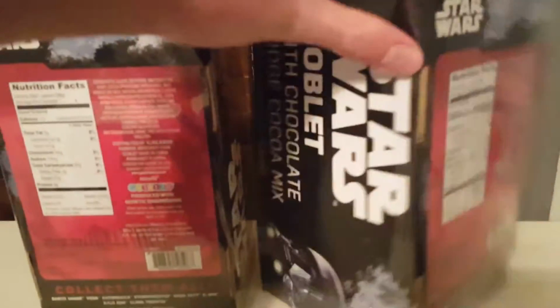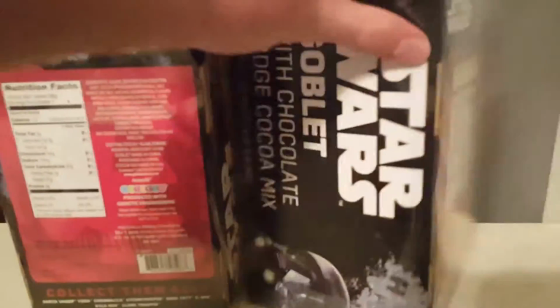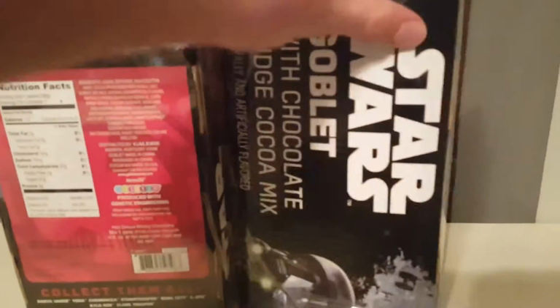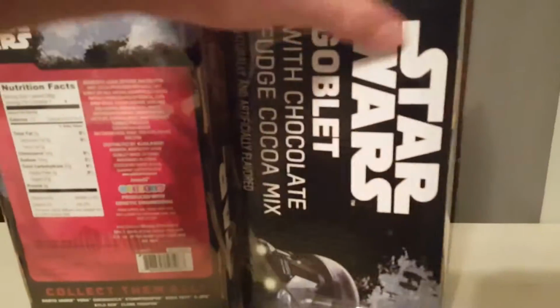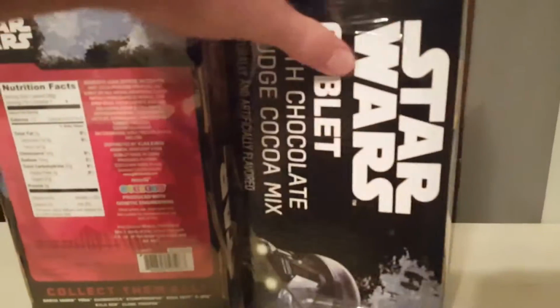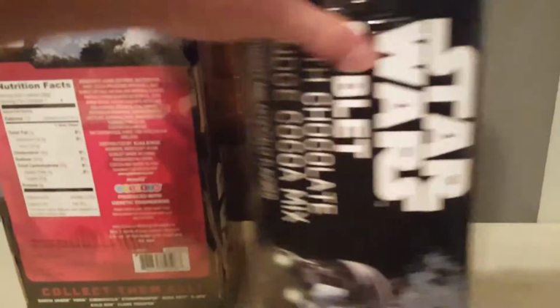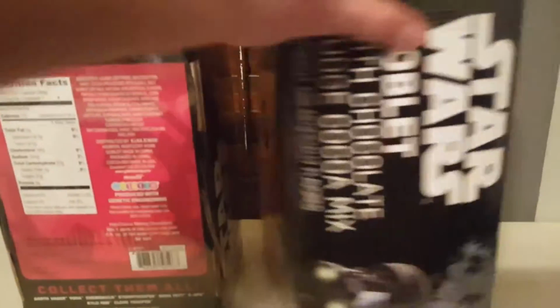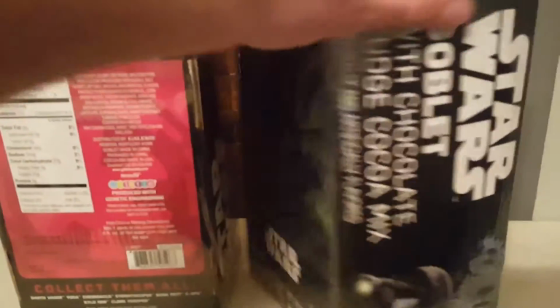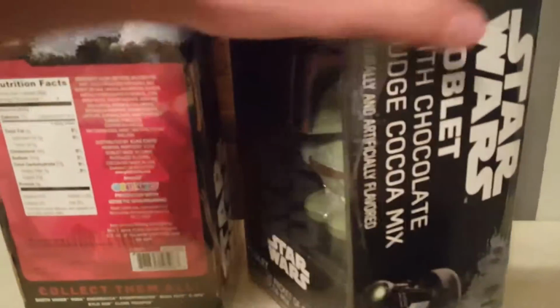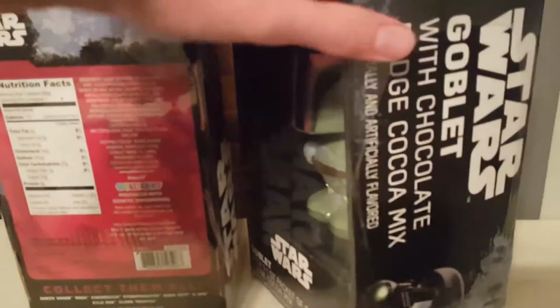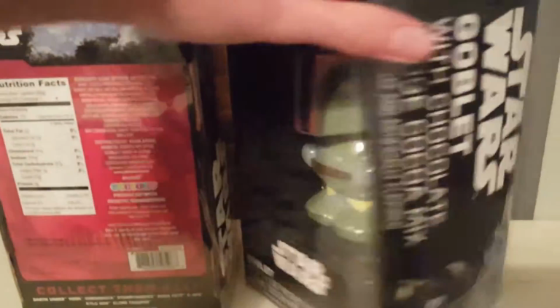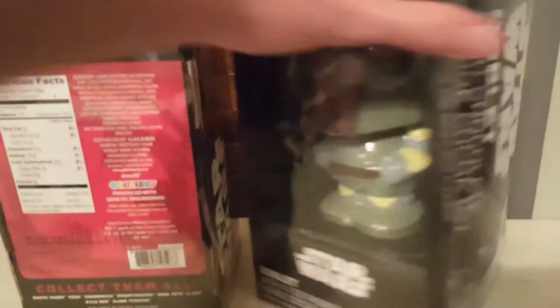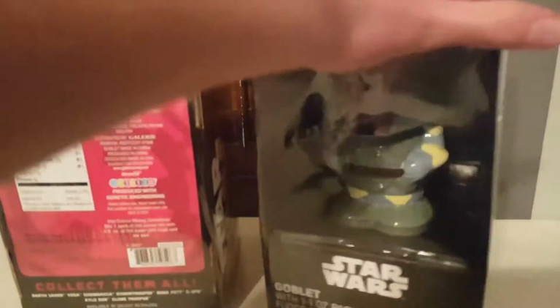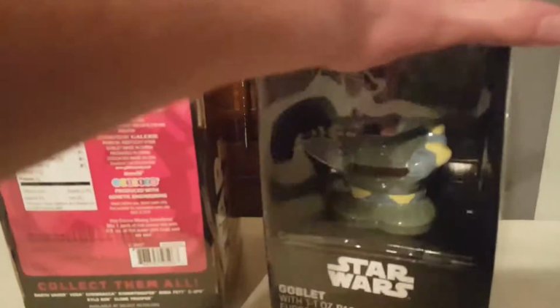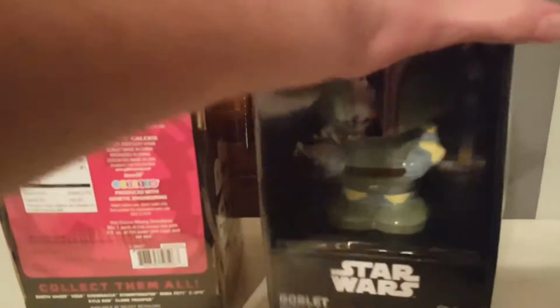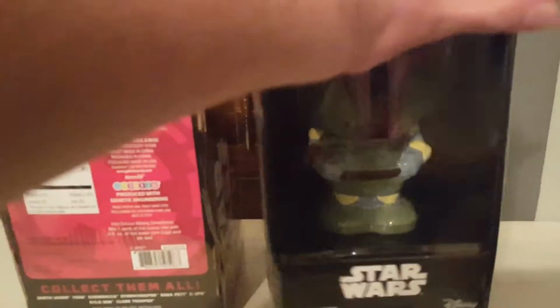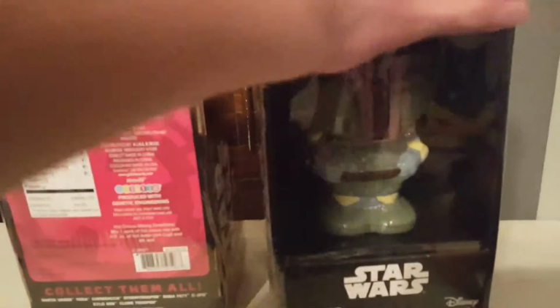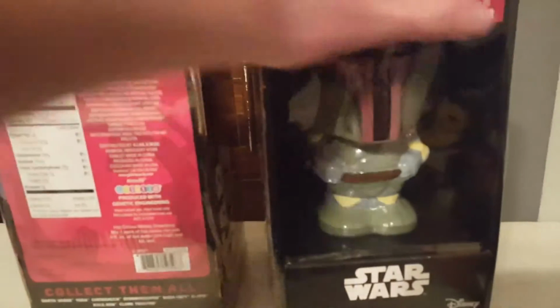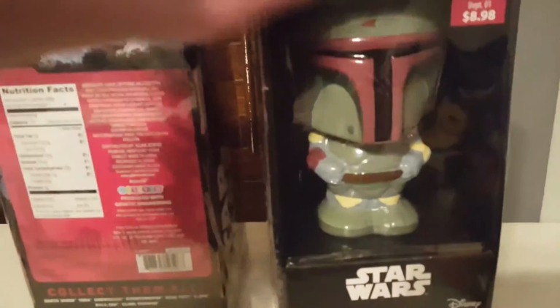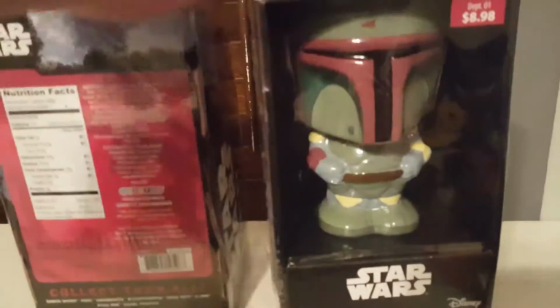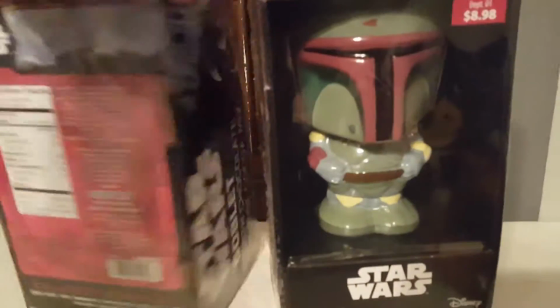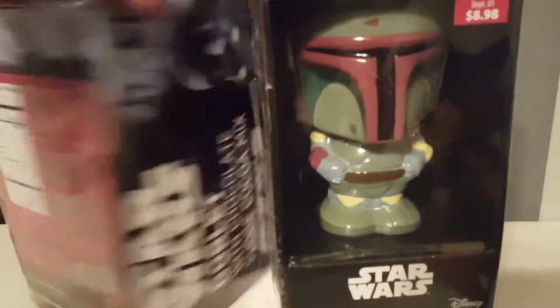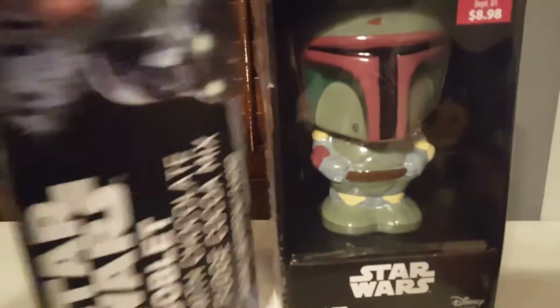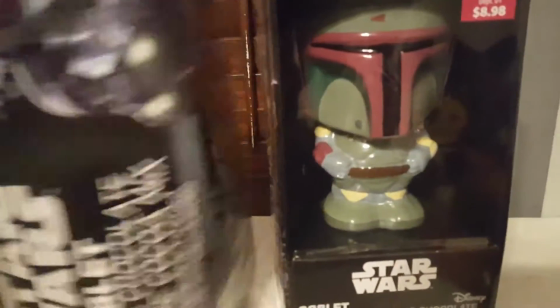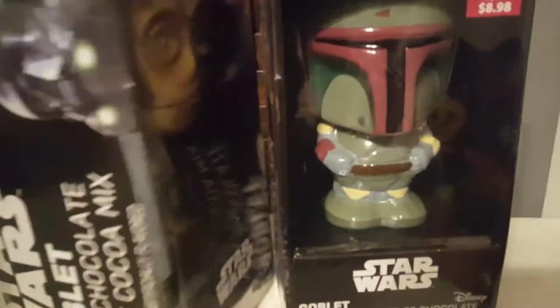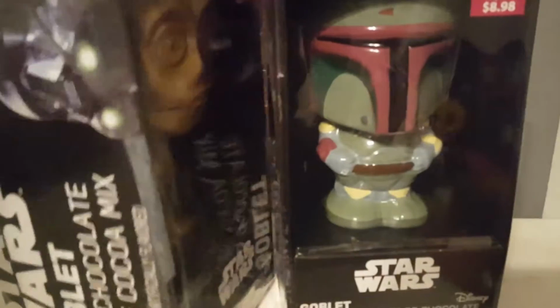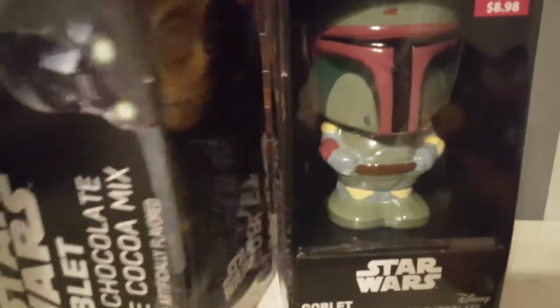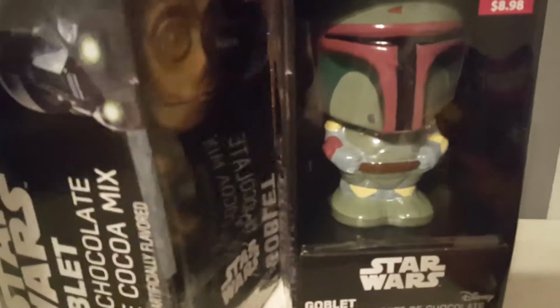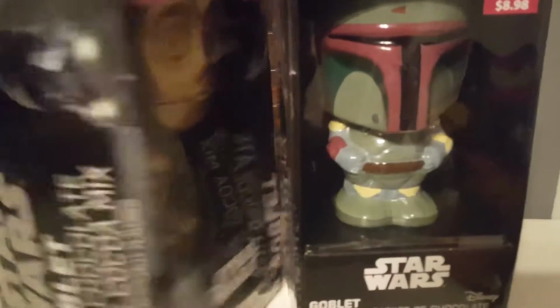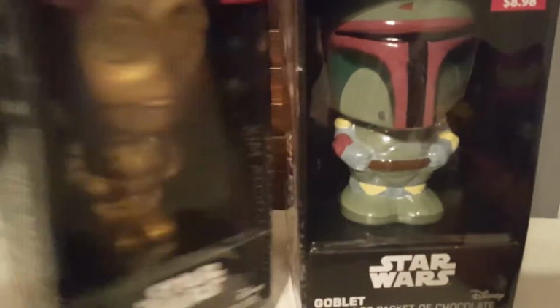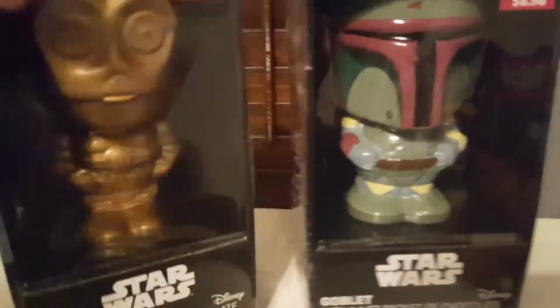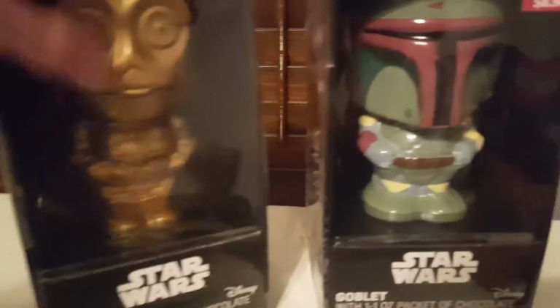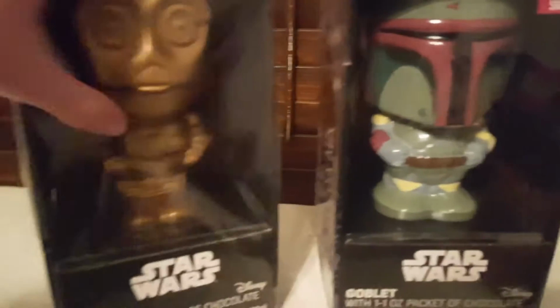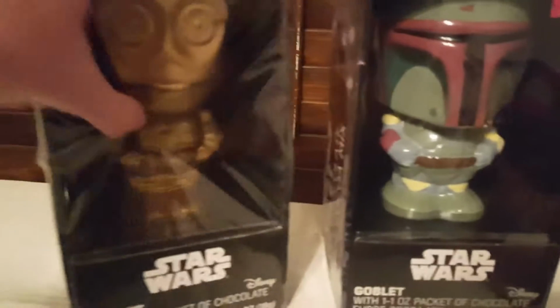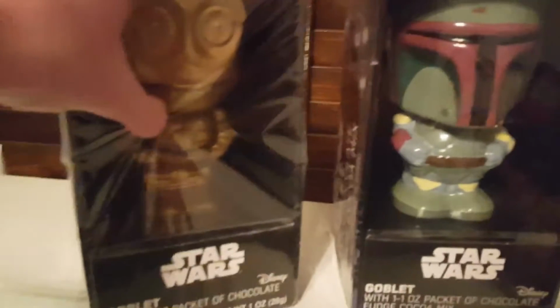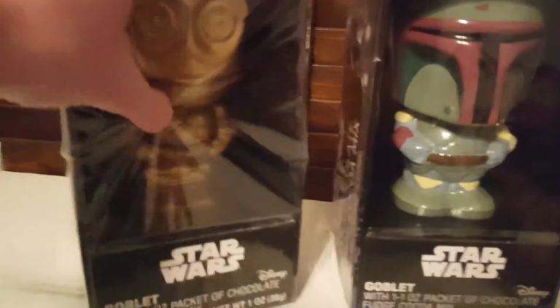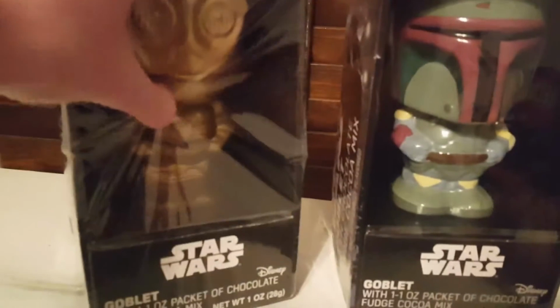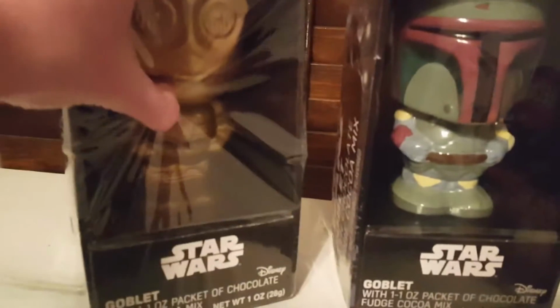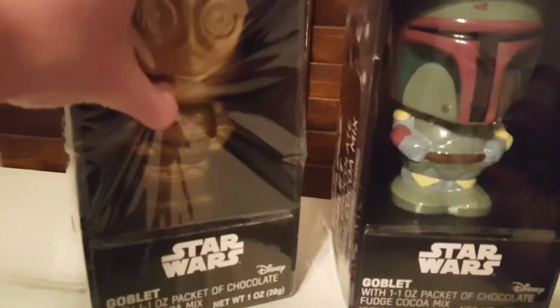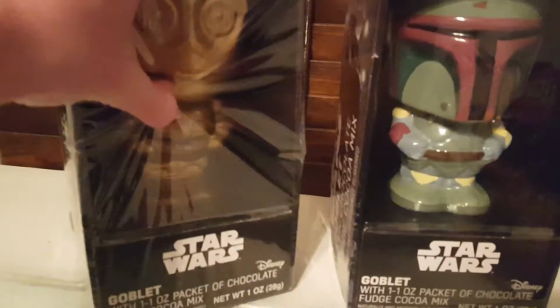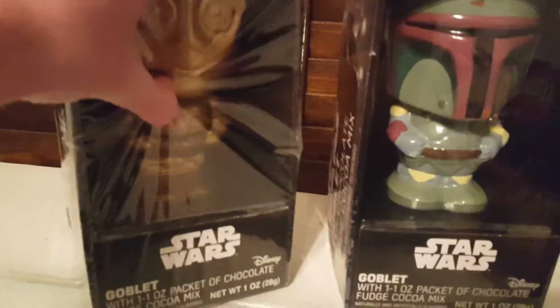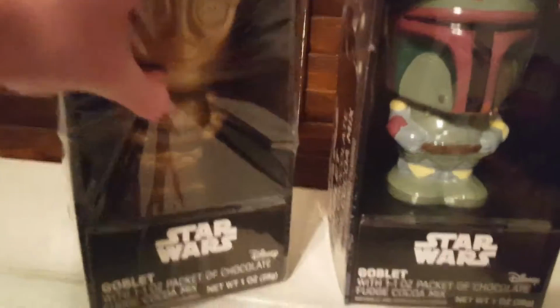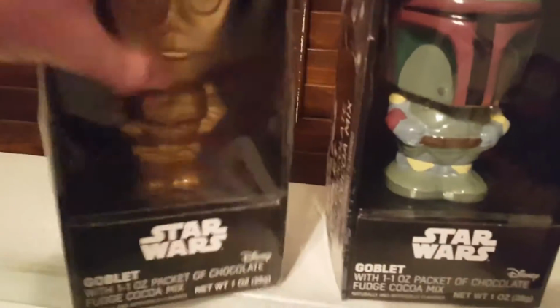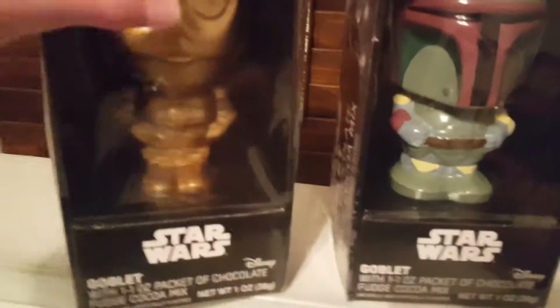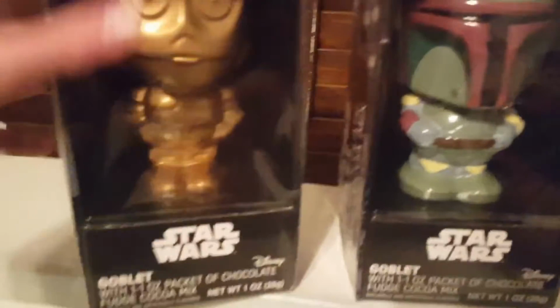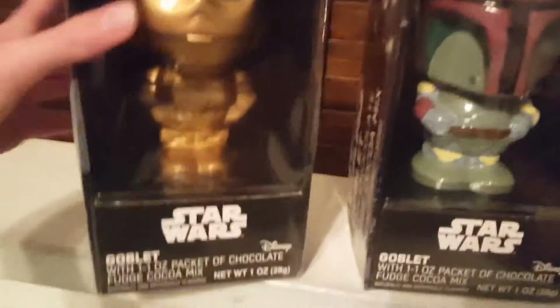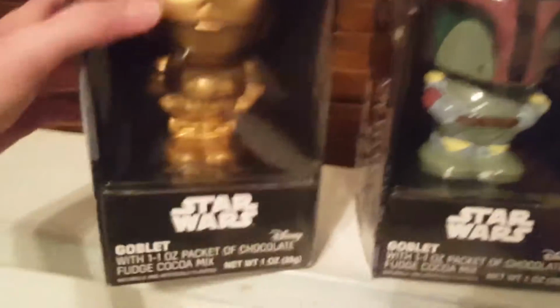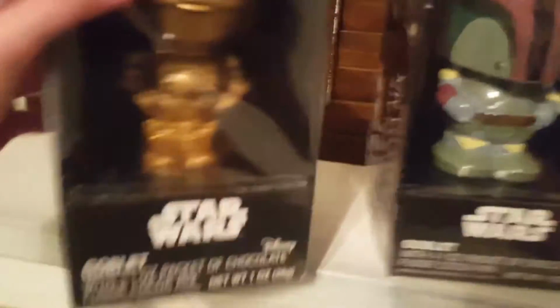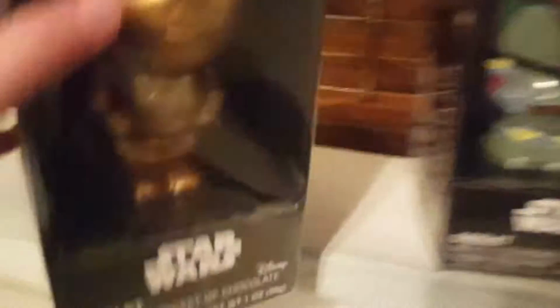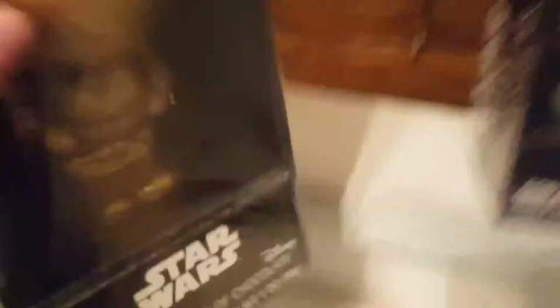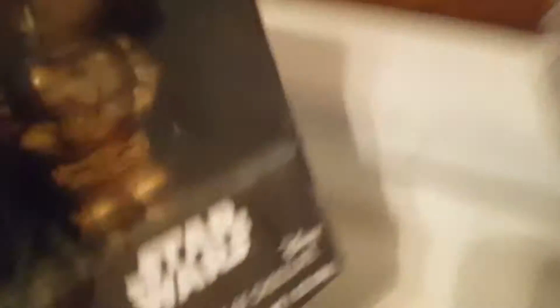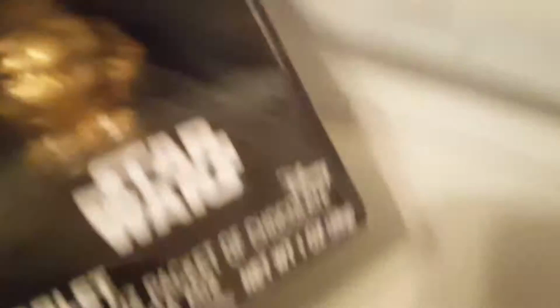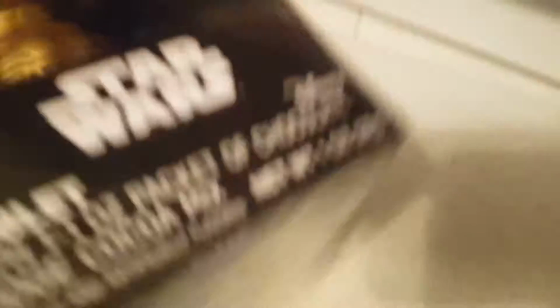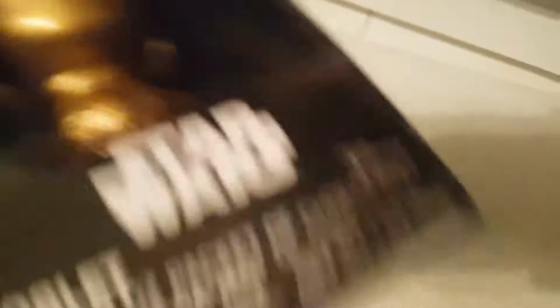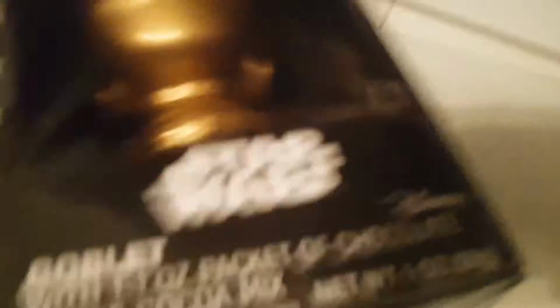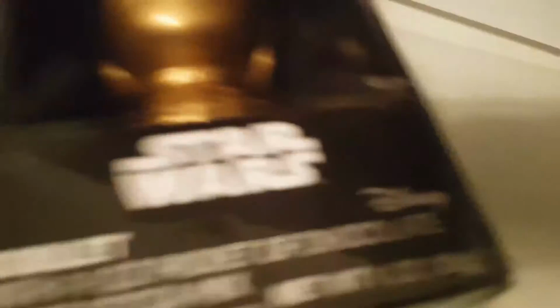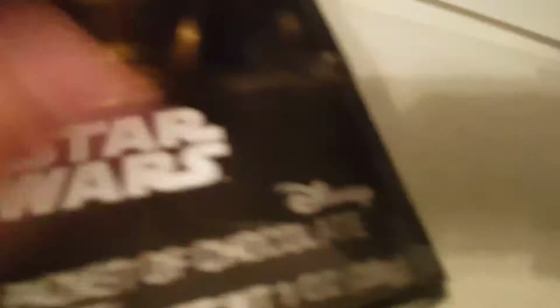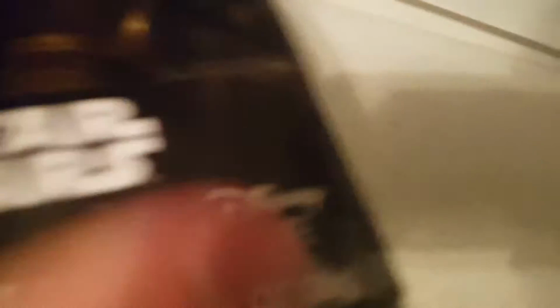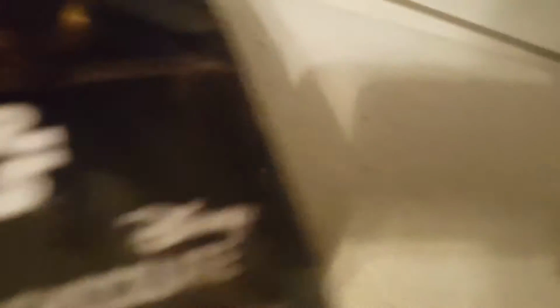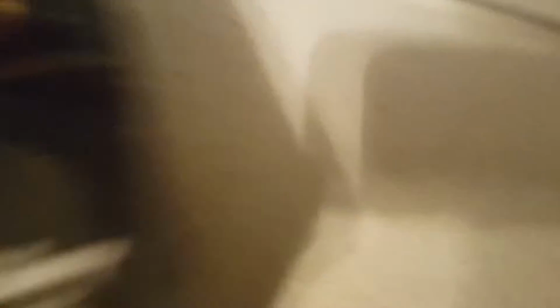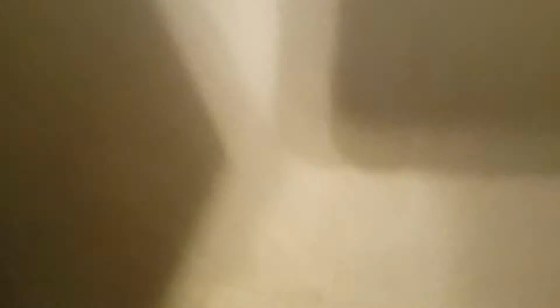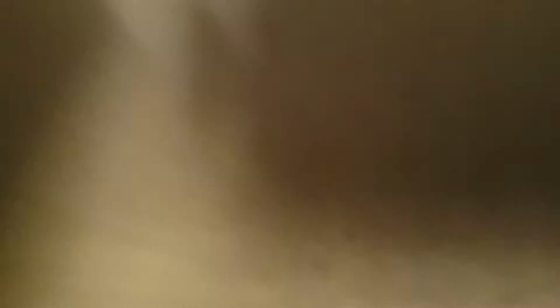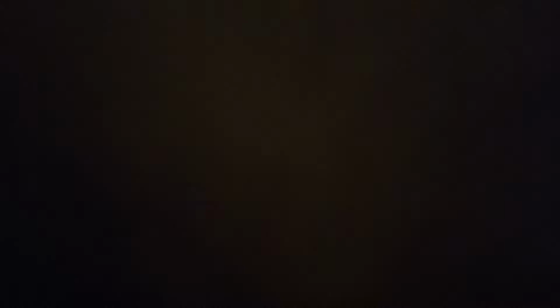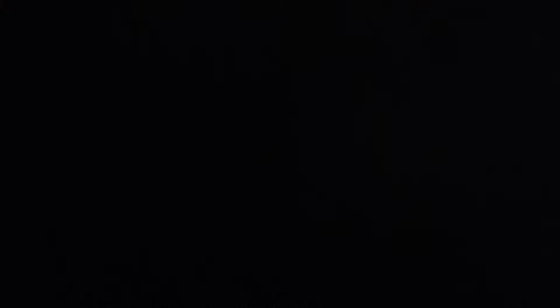So I'm going to open these up. Let's get to it. First I'll open the C-3PO.